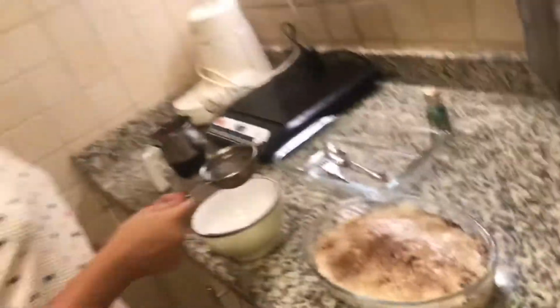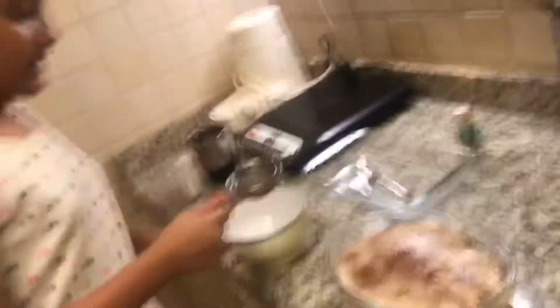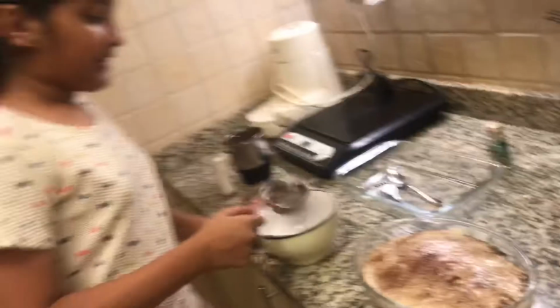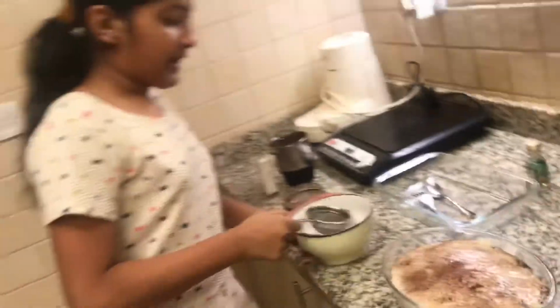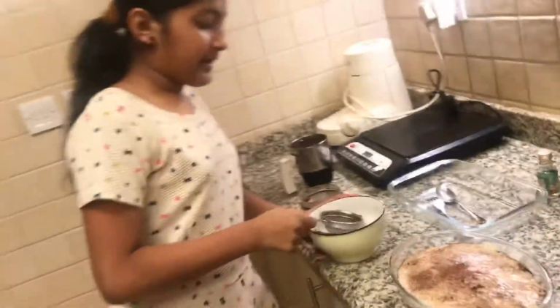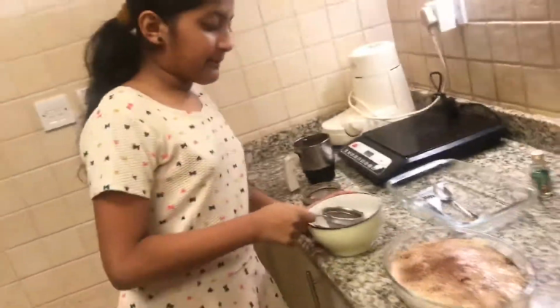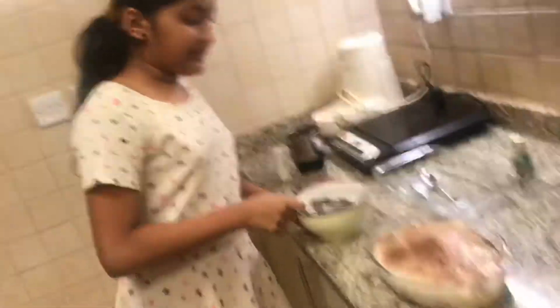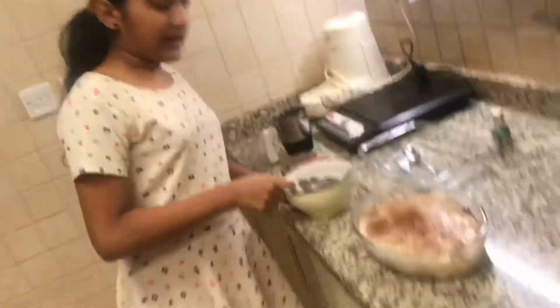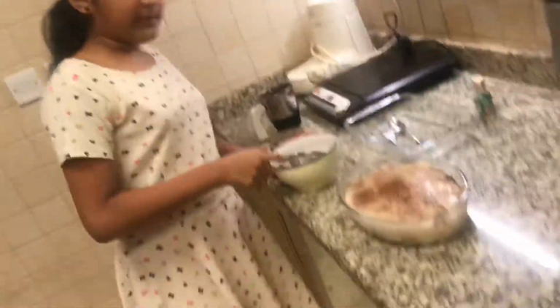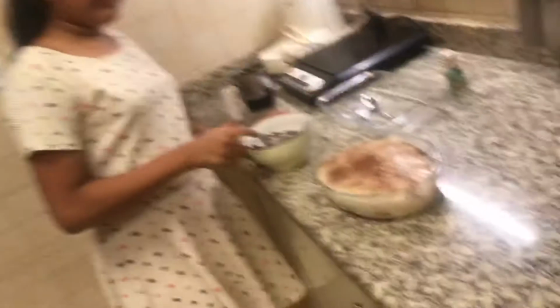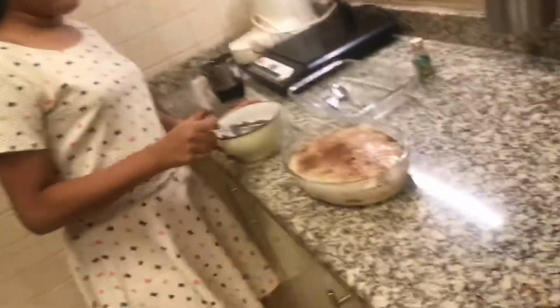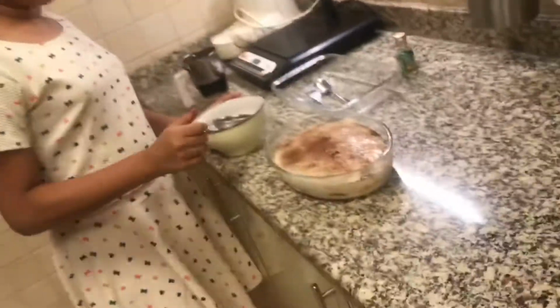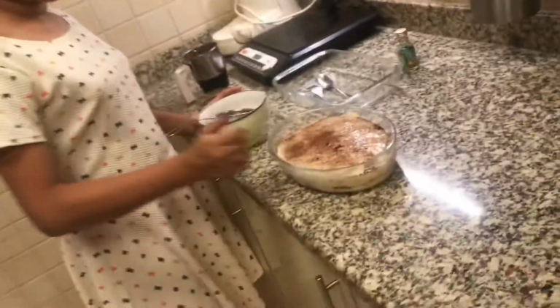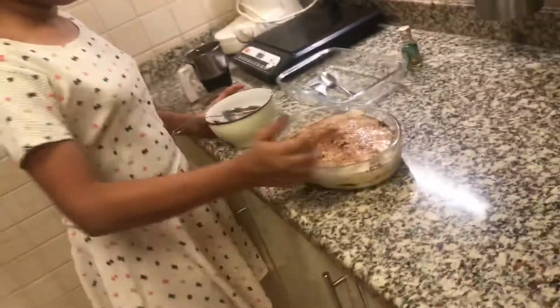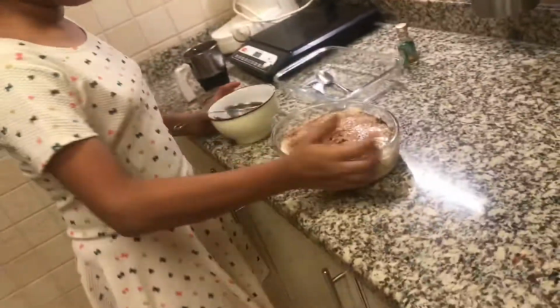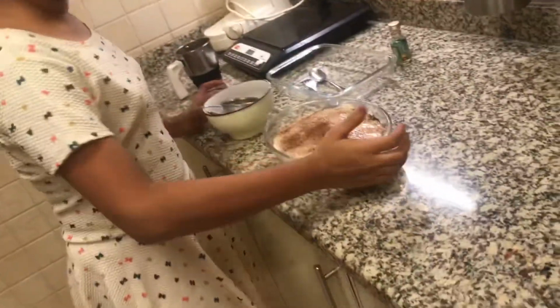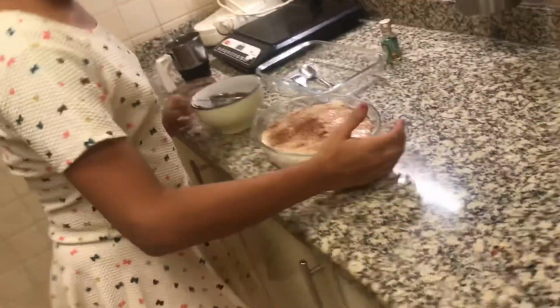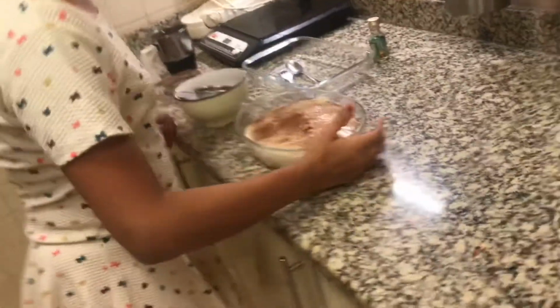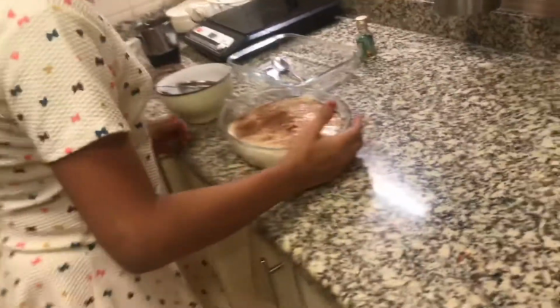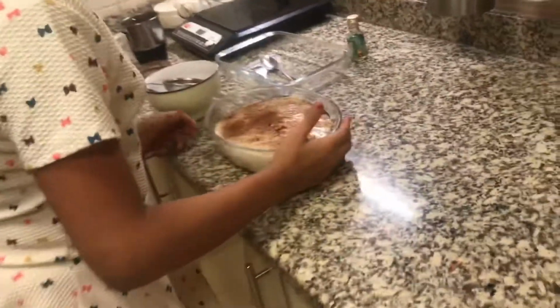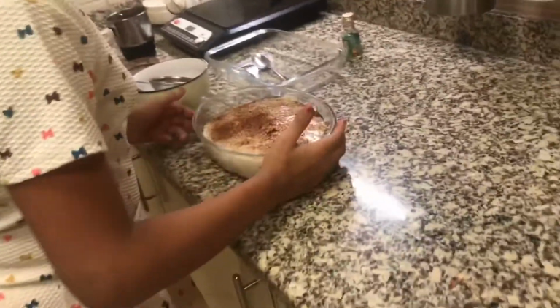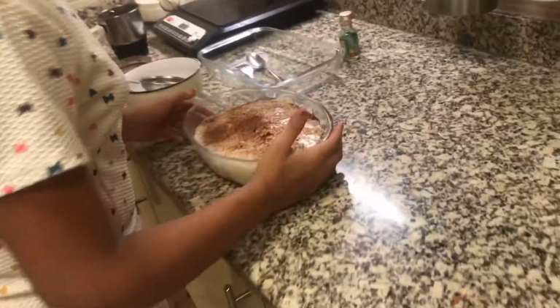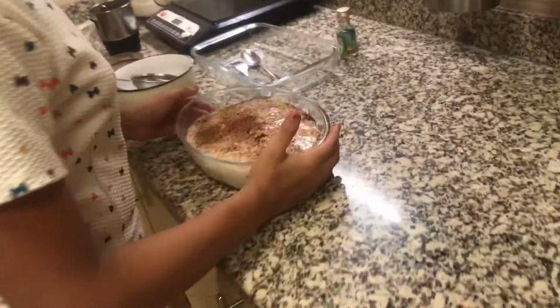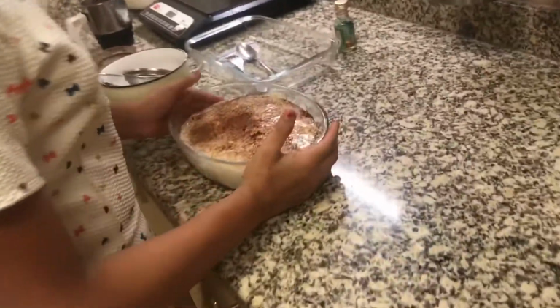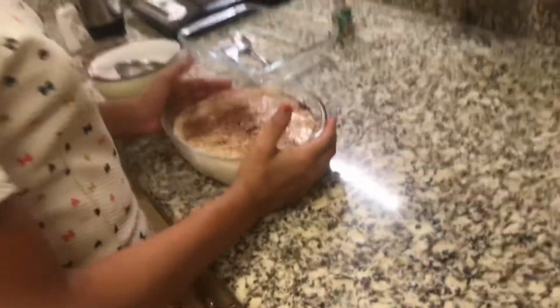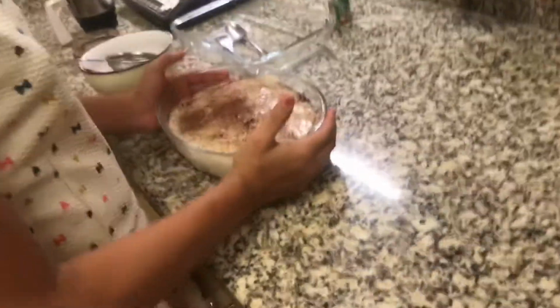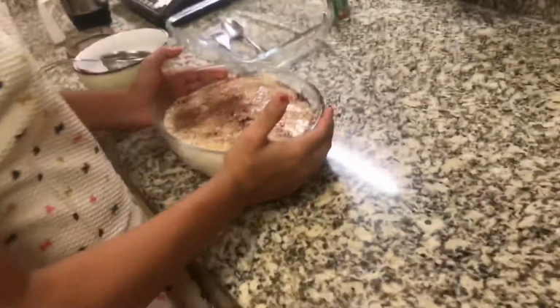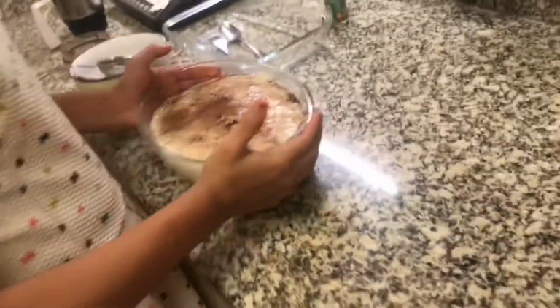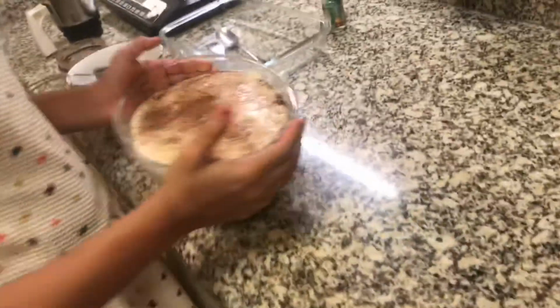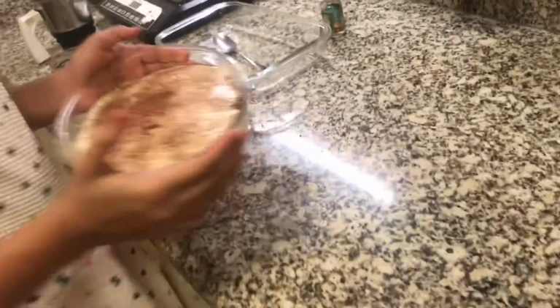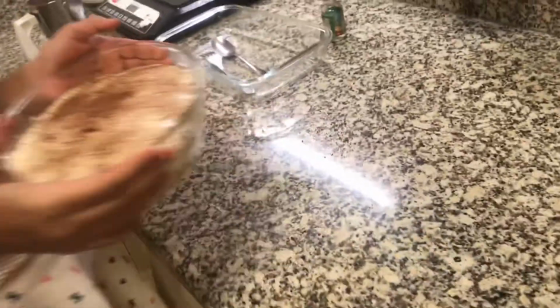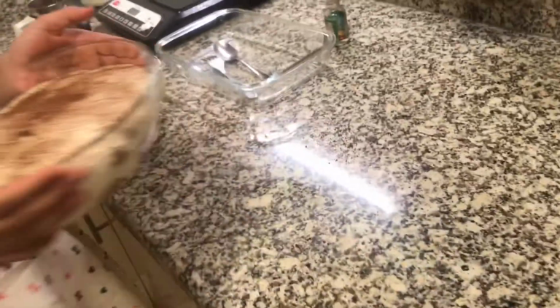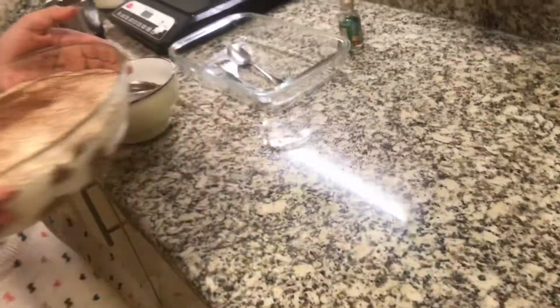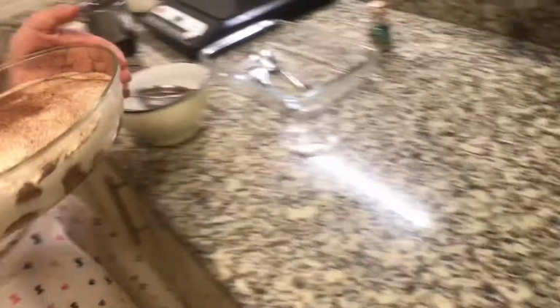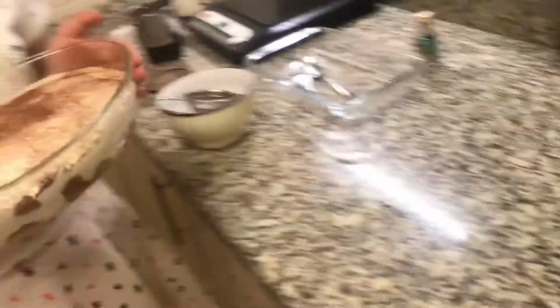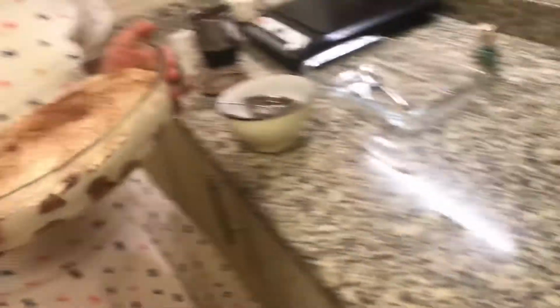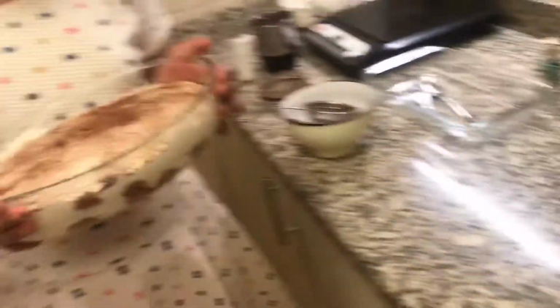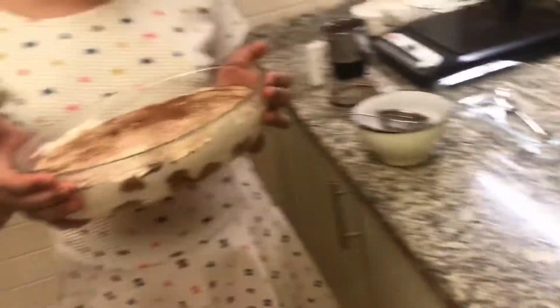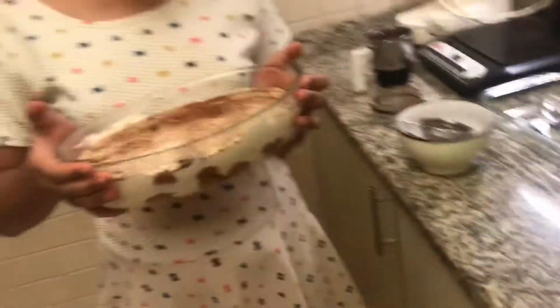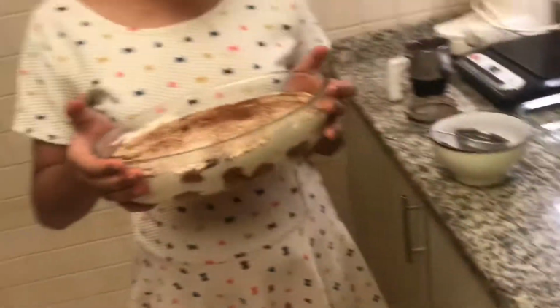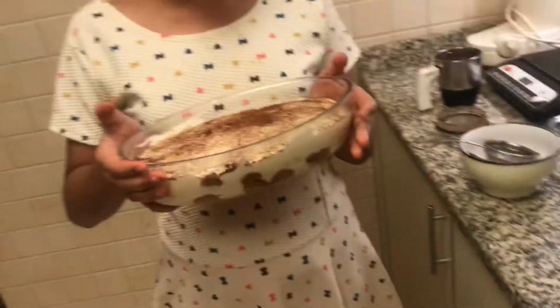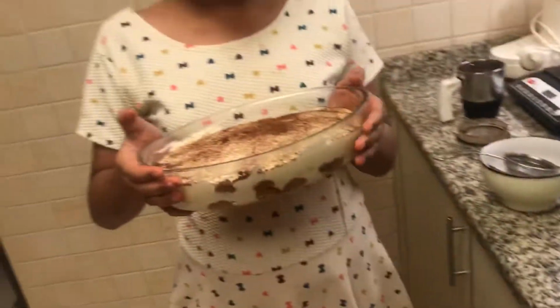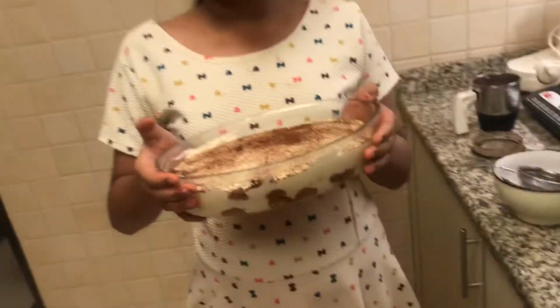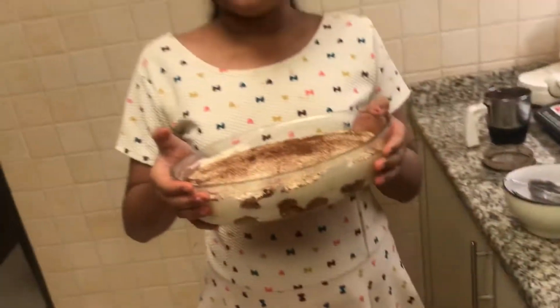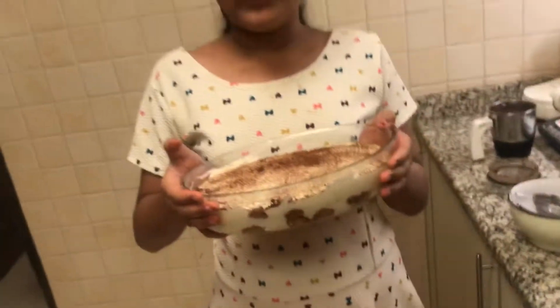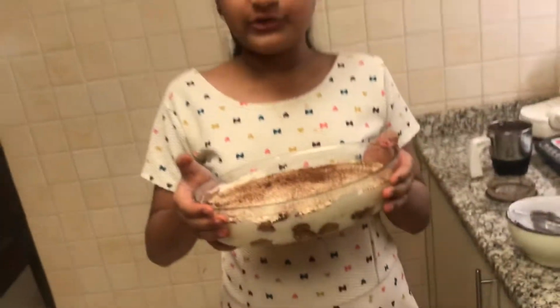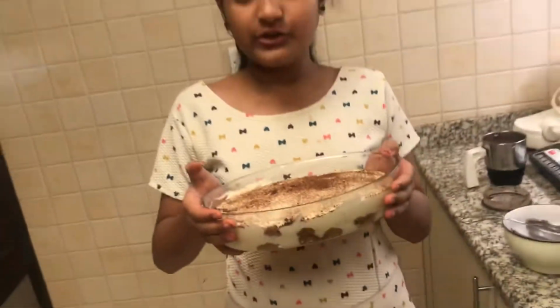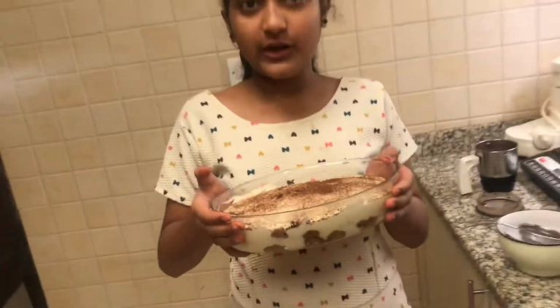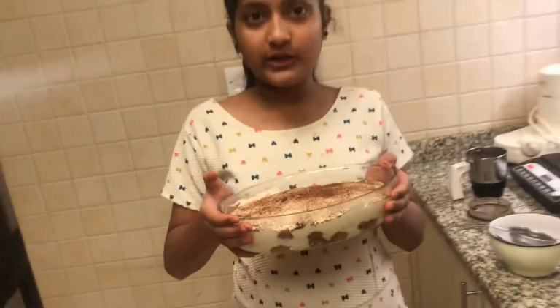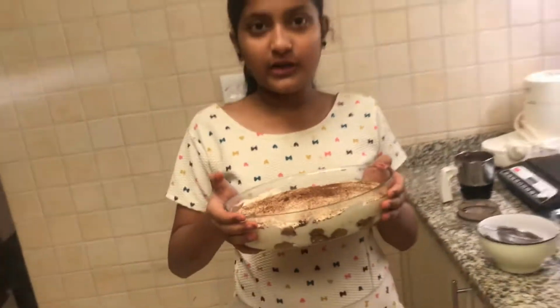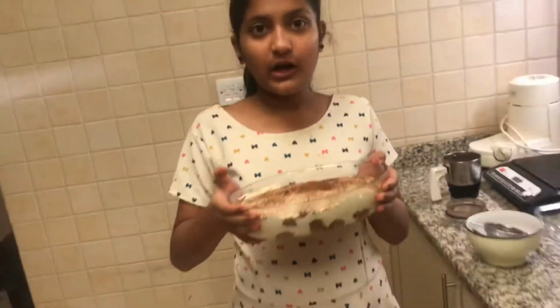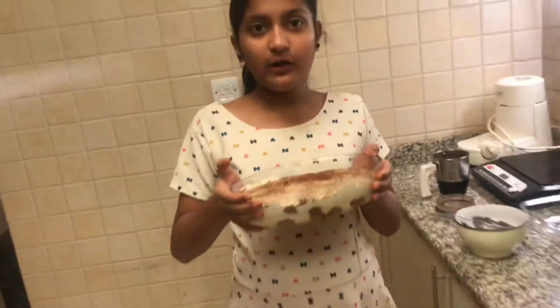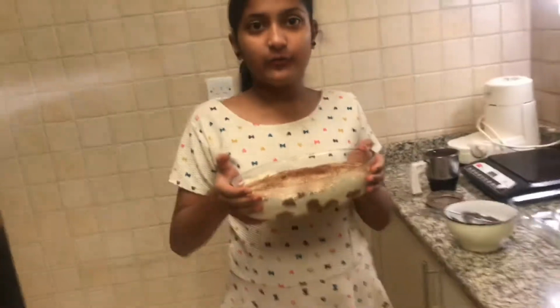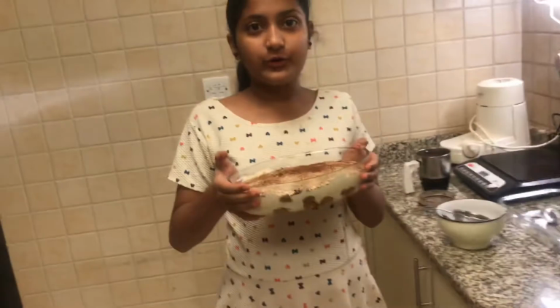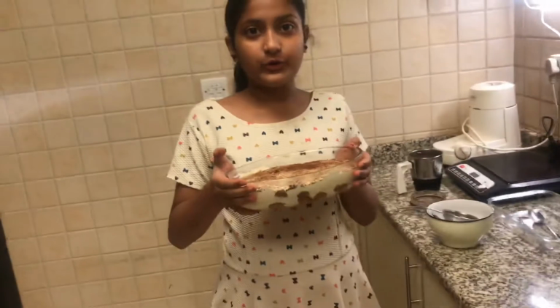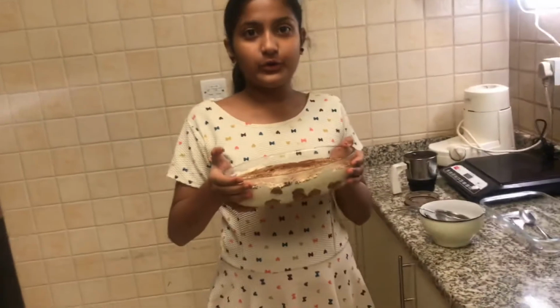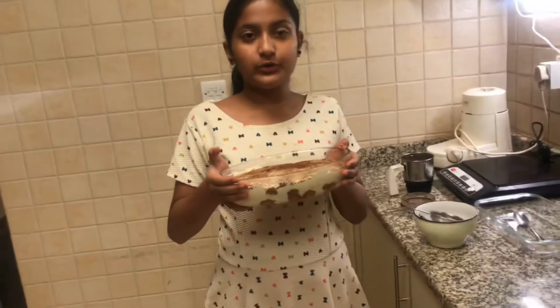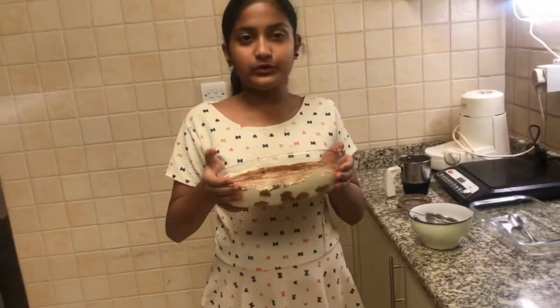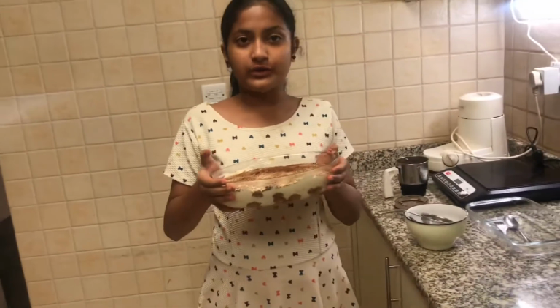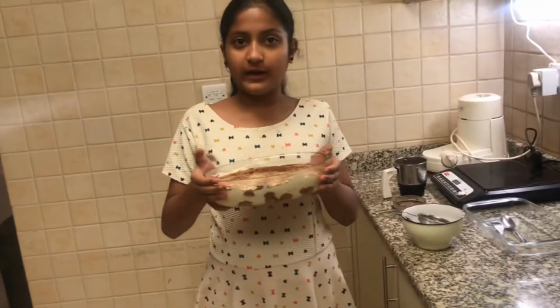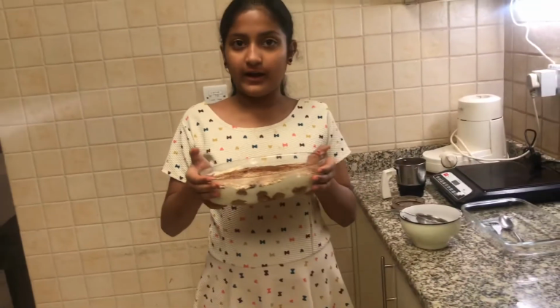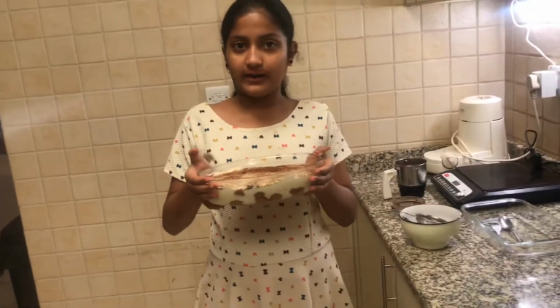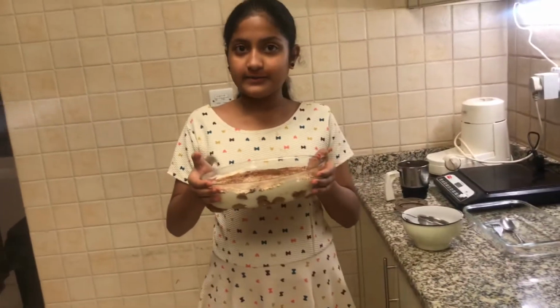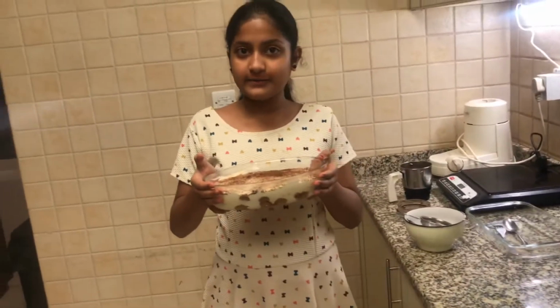I am done with the cocoa powder. Now I'm going to keep it in the refrigerator for two to three hours.